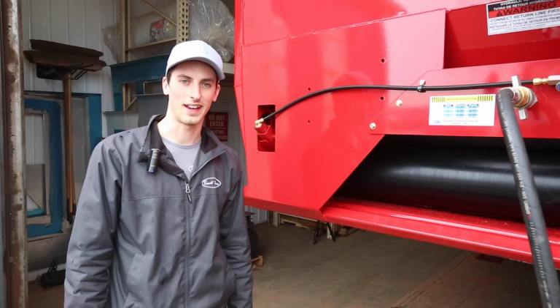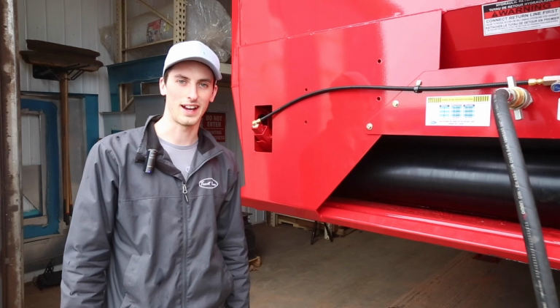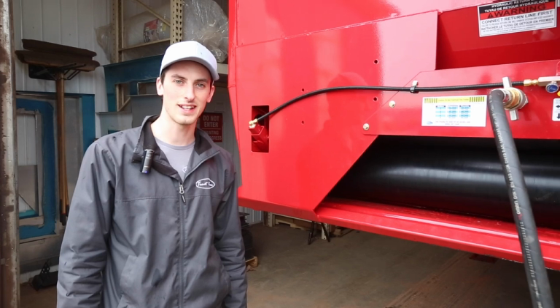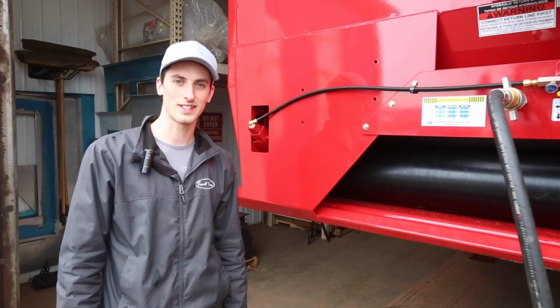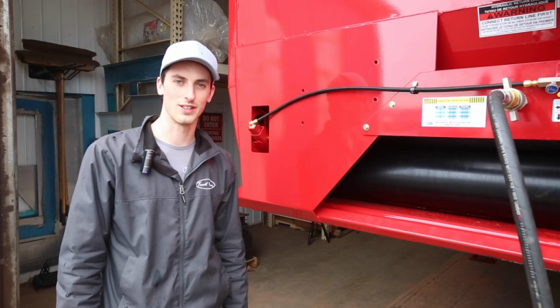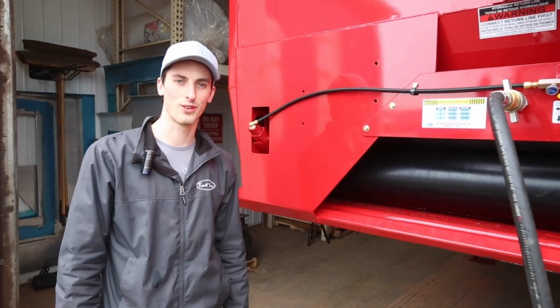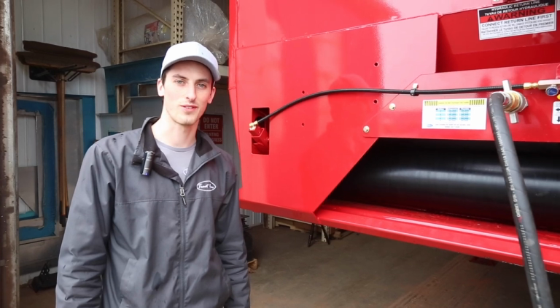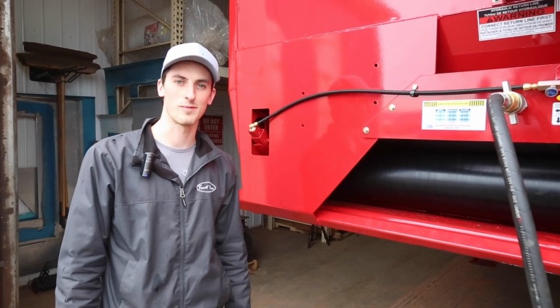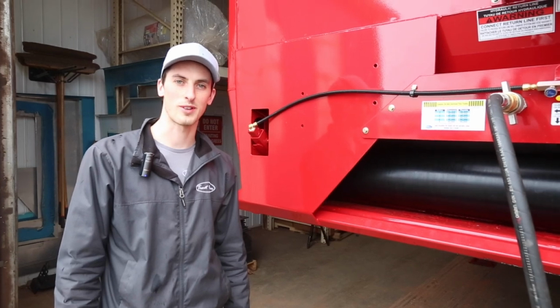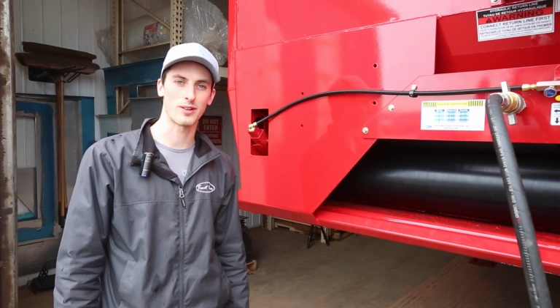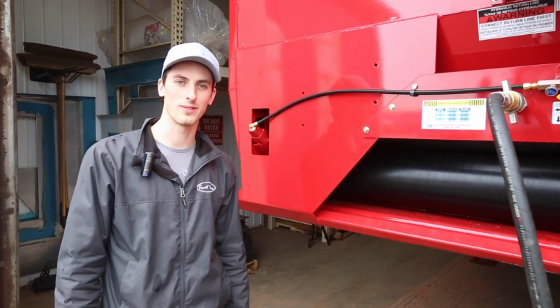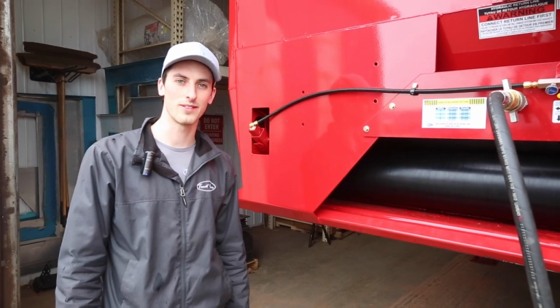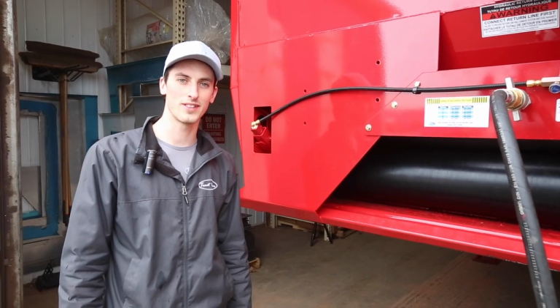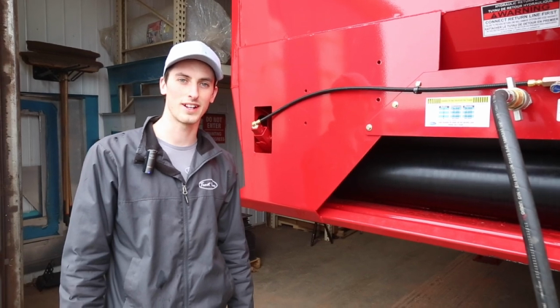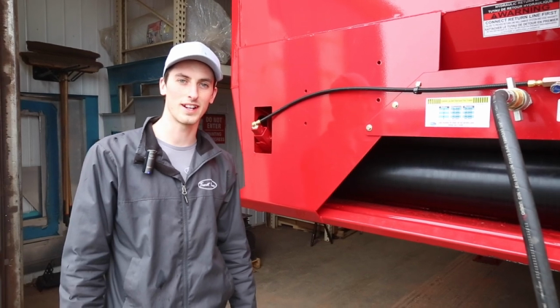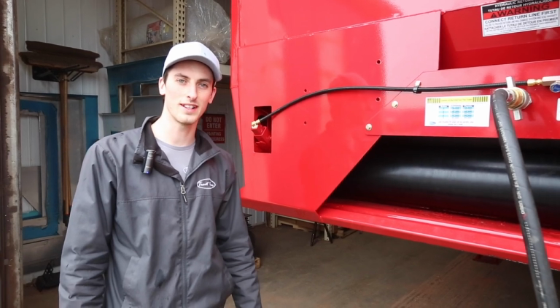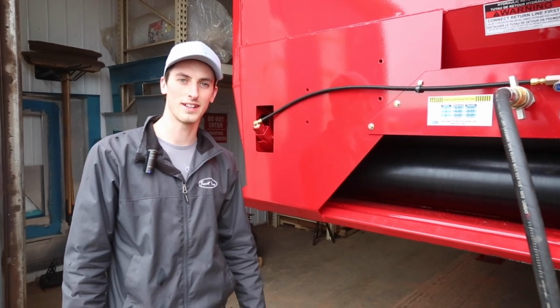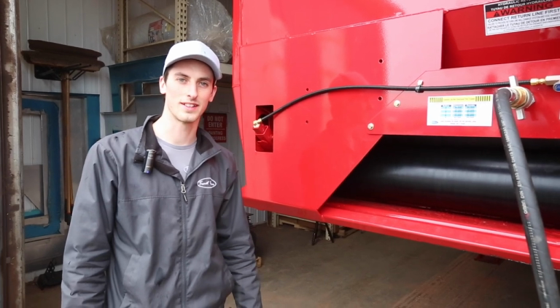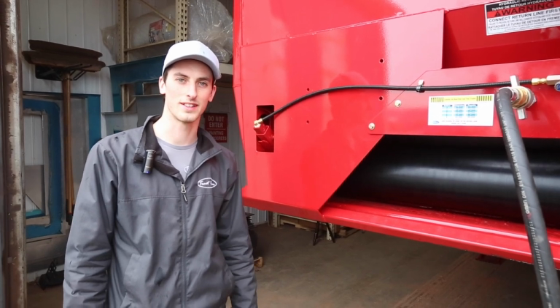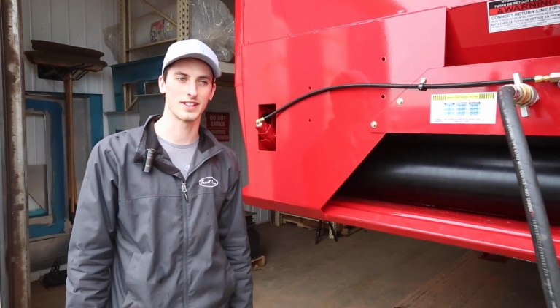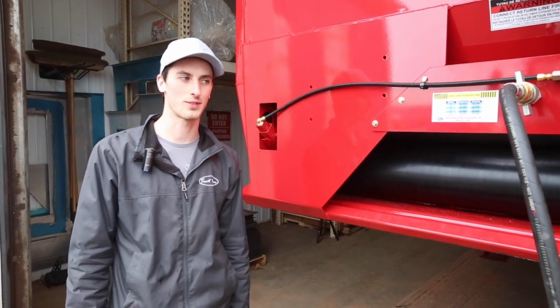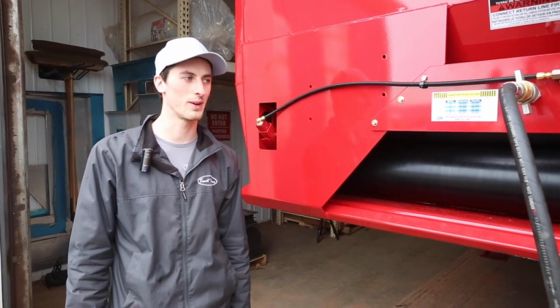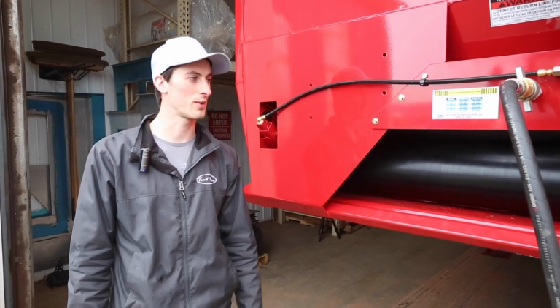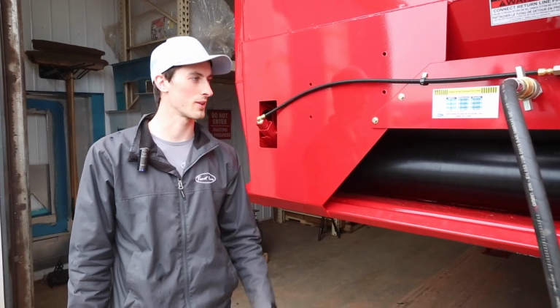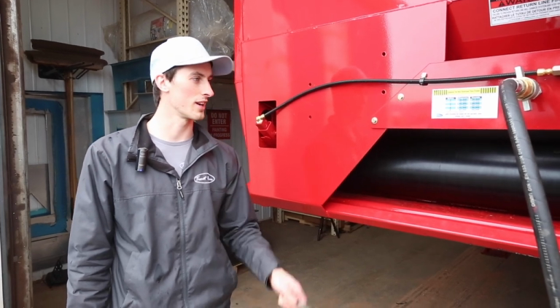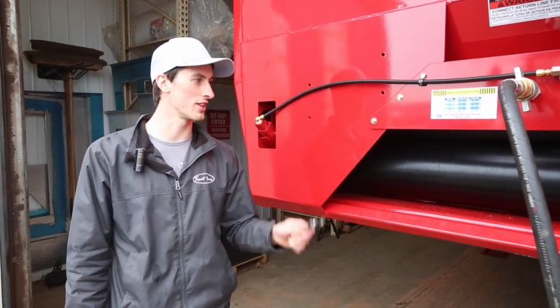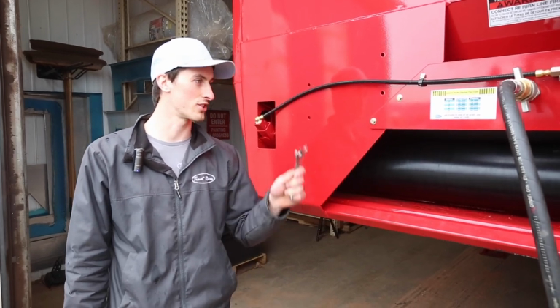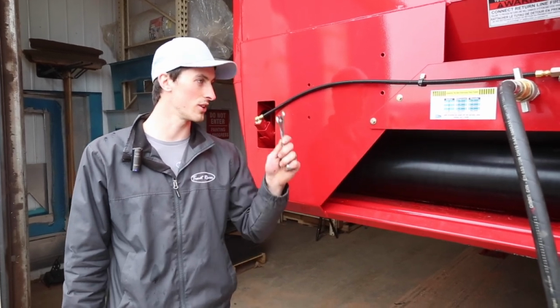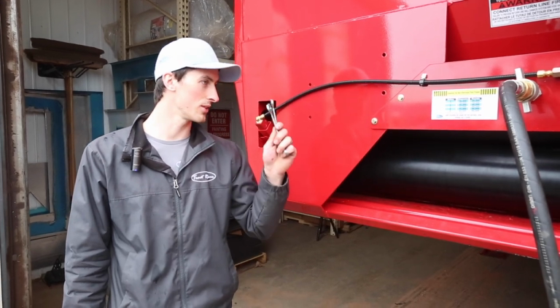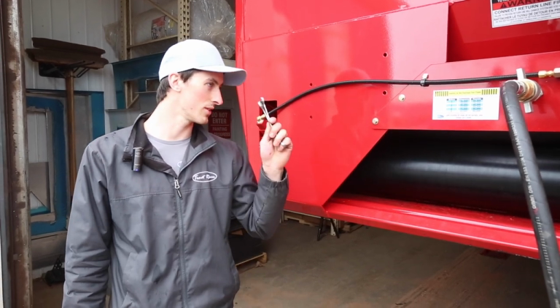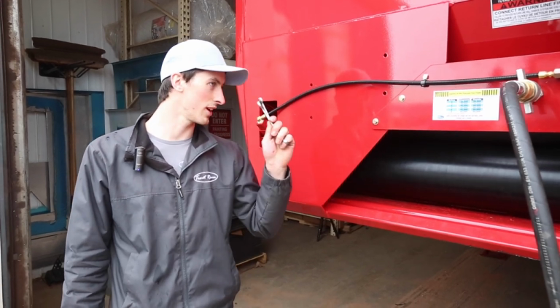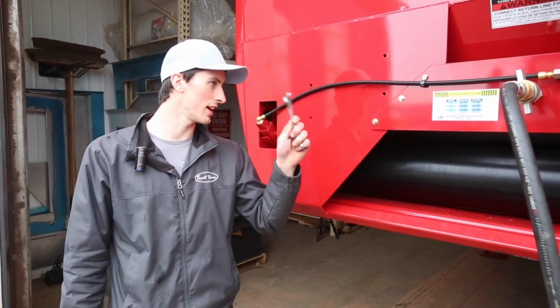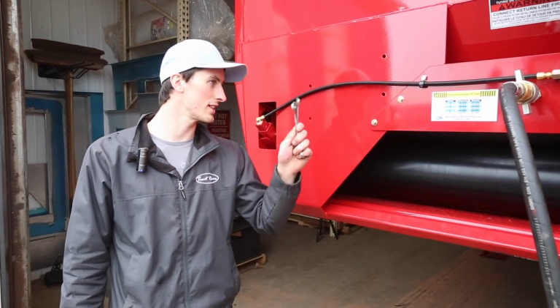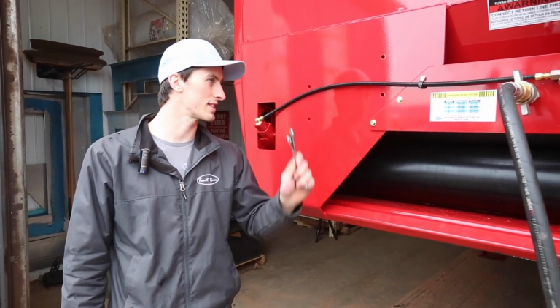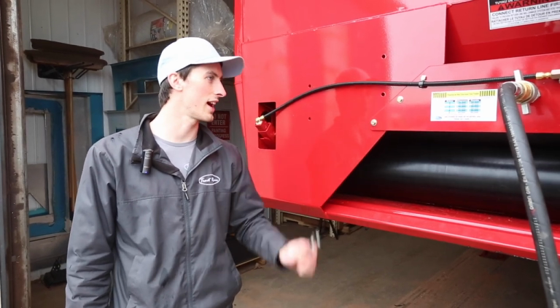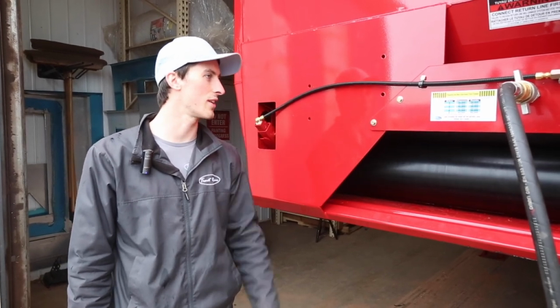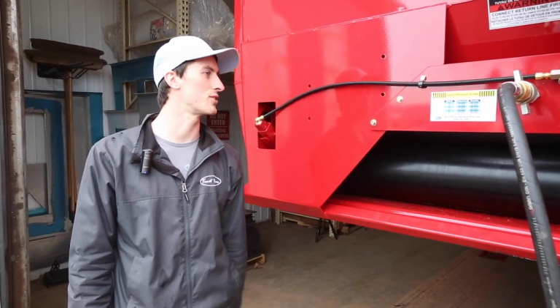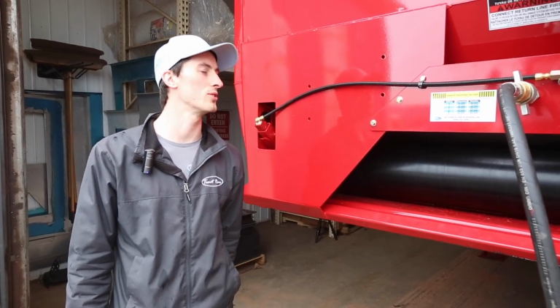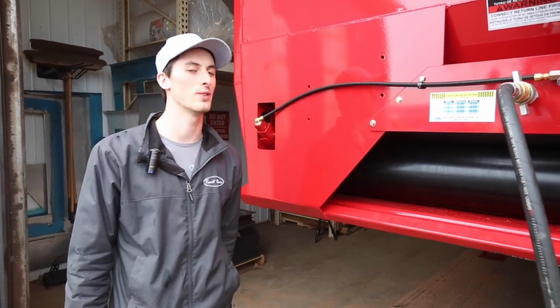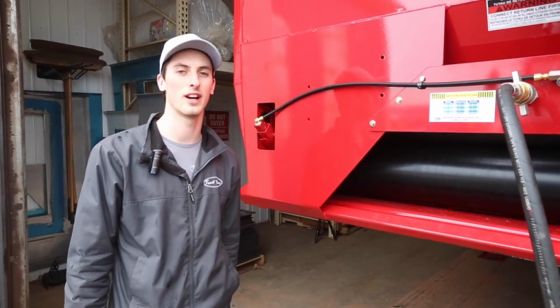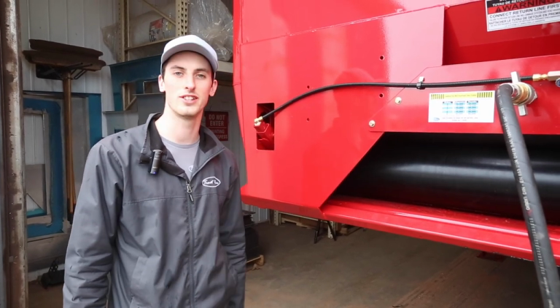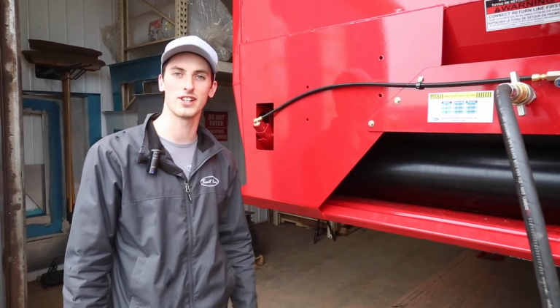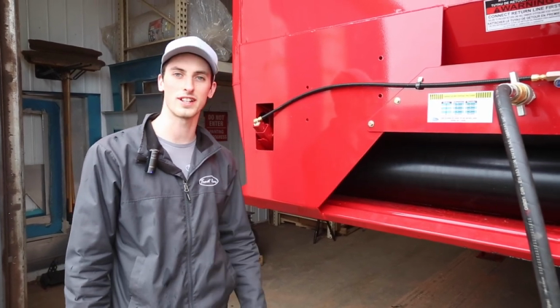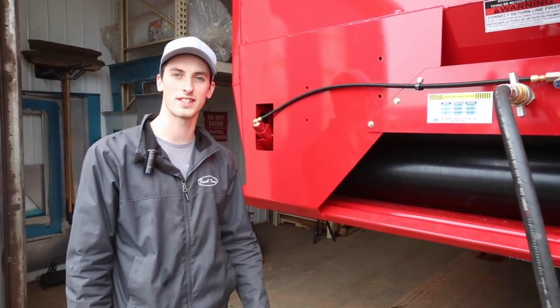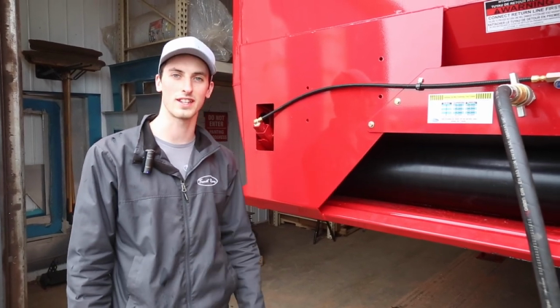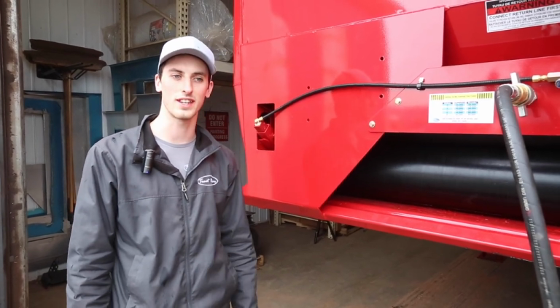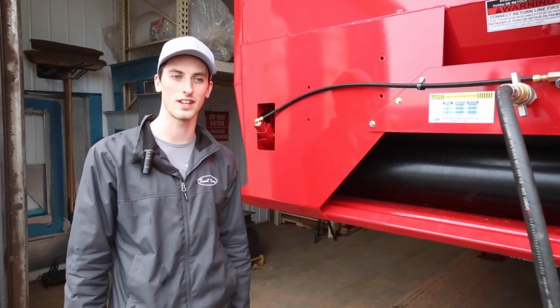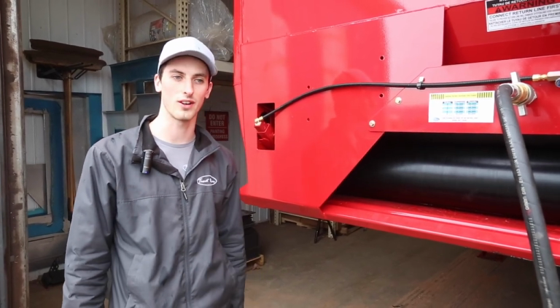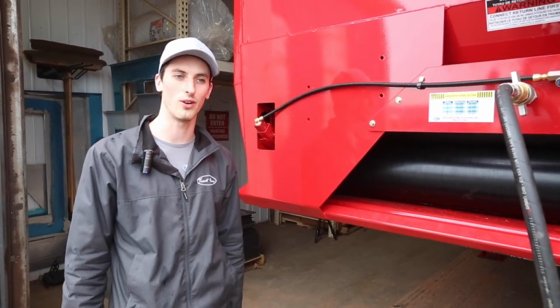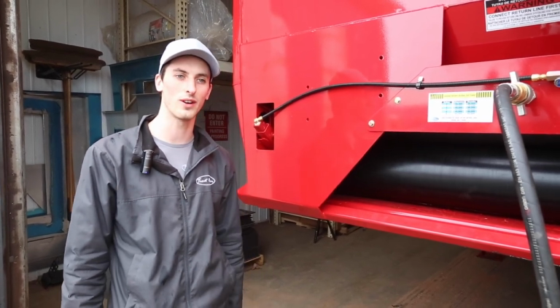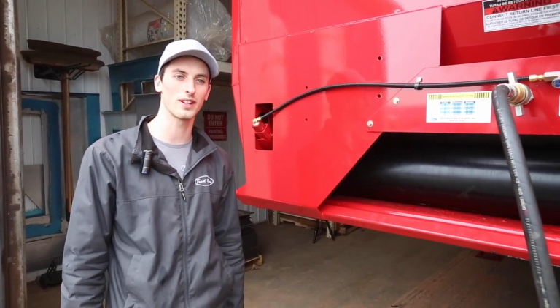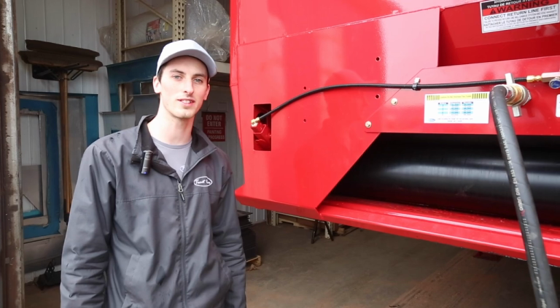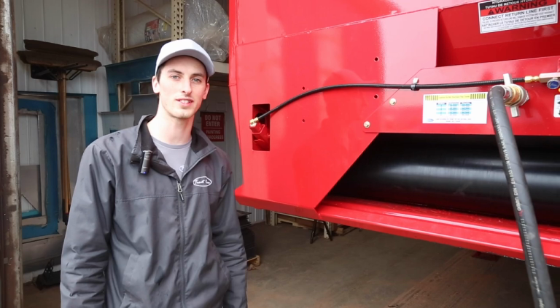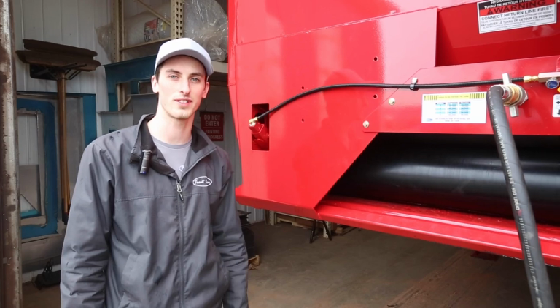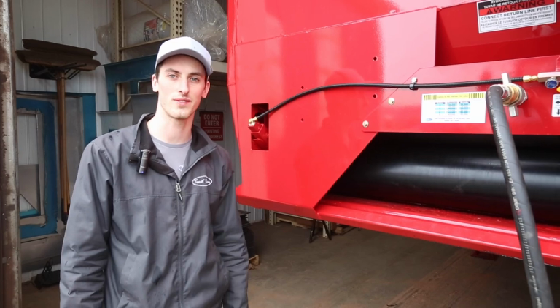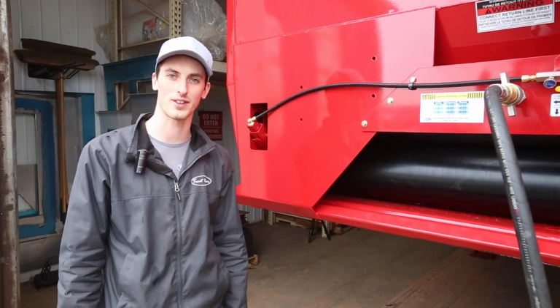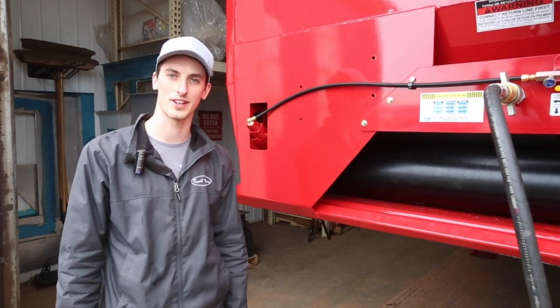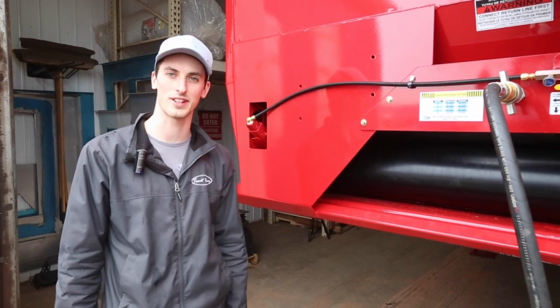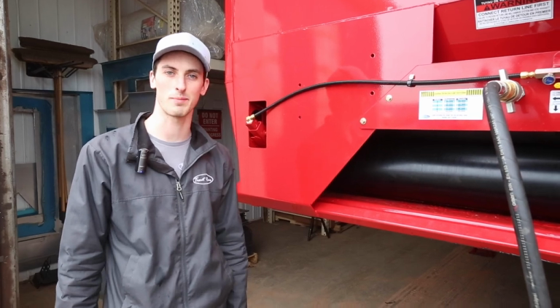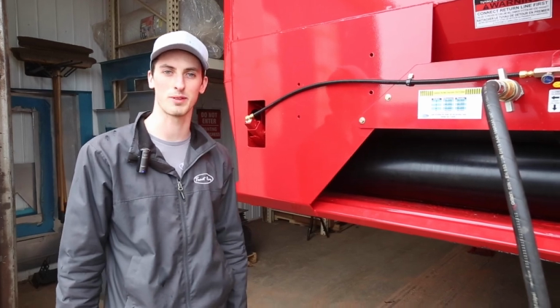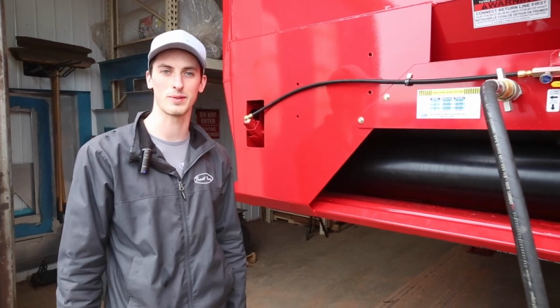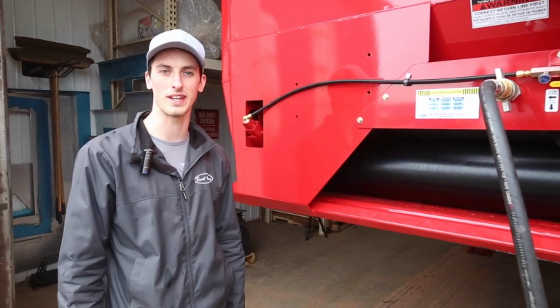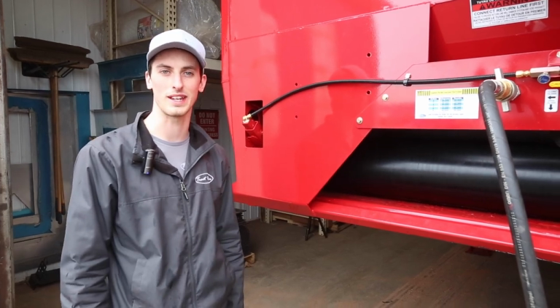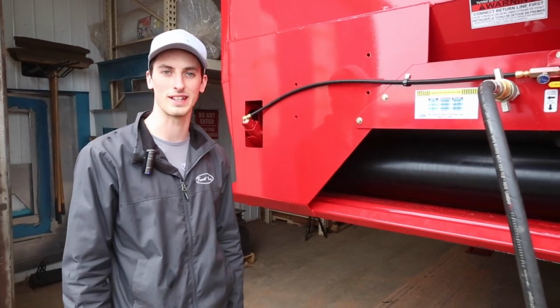Hey guys, Luke from Trout River here. This week we're going to show you how to adjust the oilers for your tip of the week.